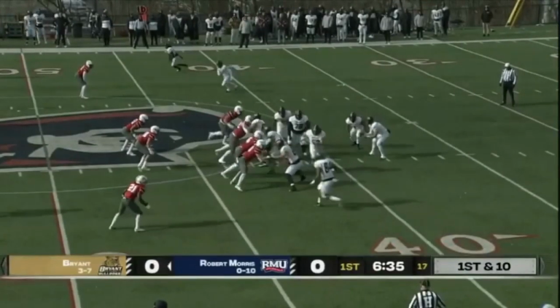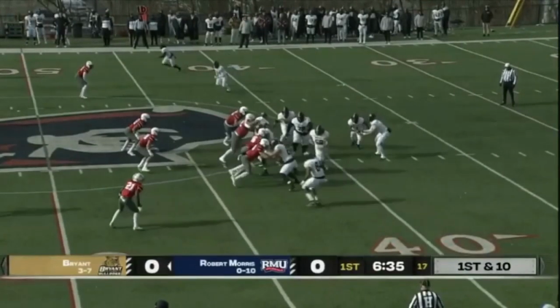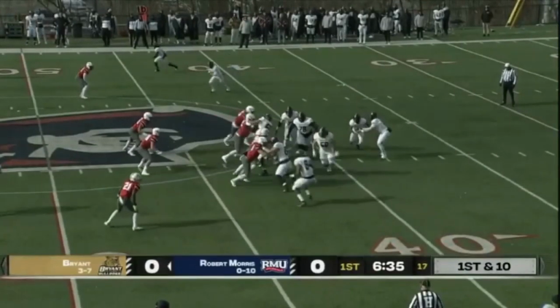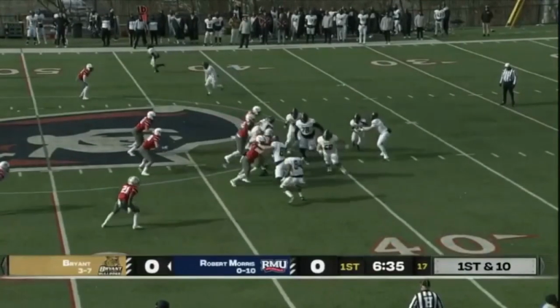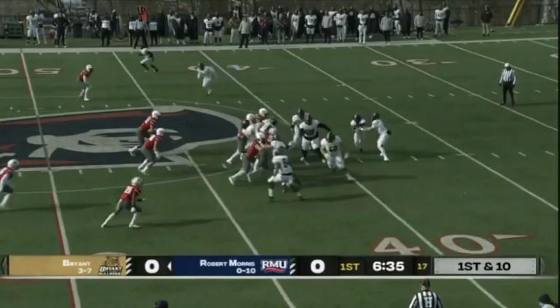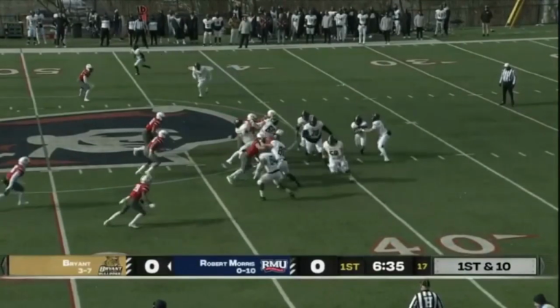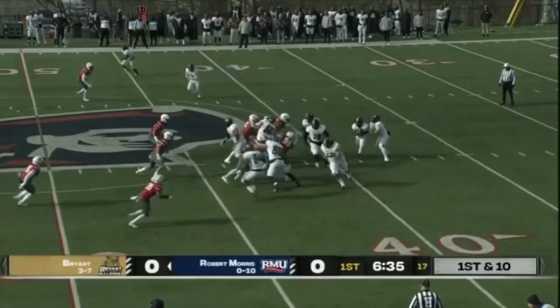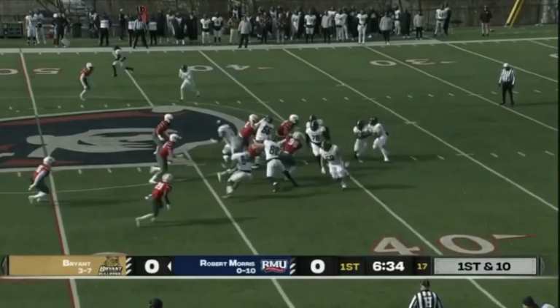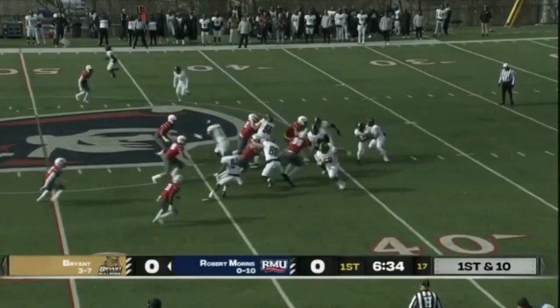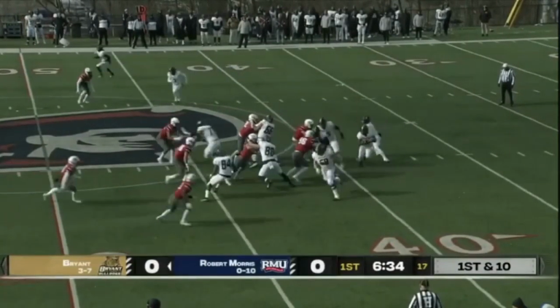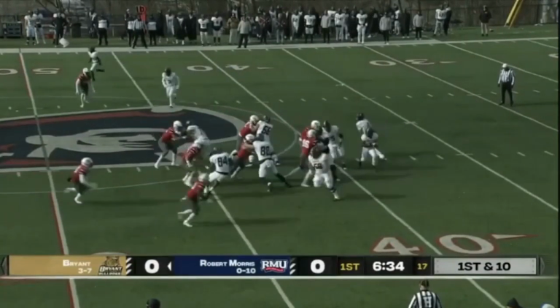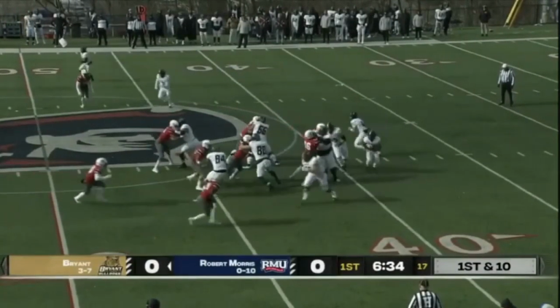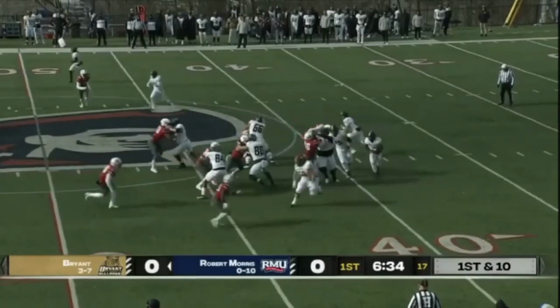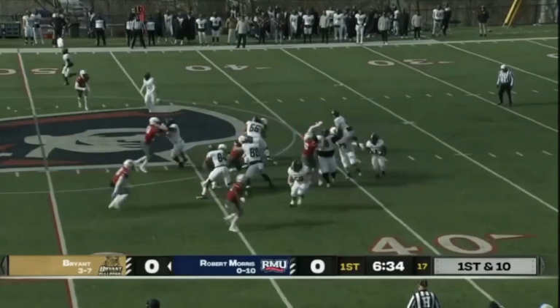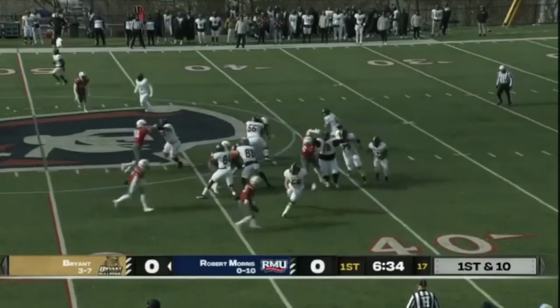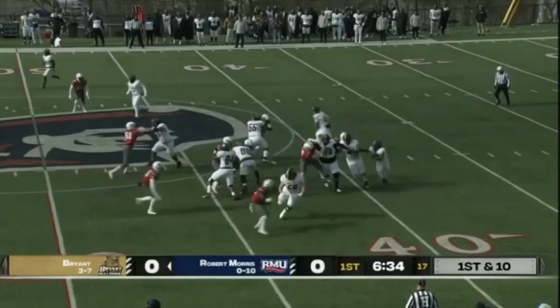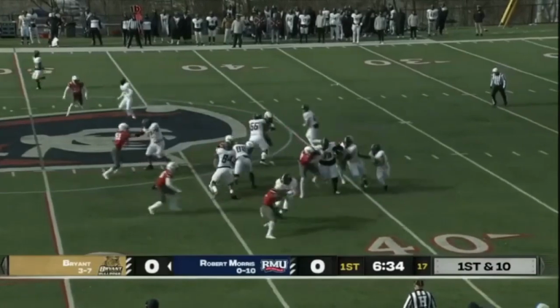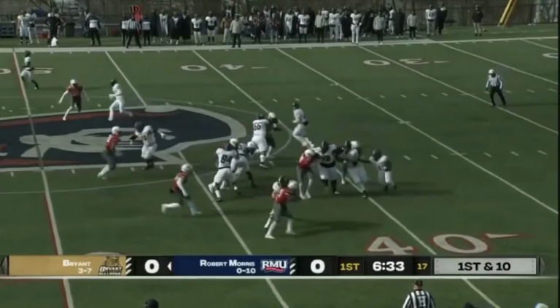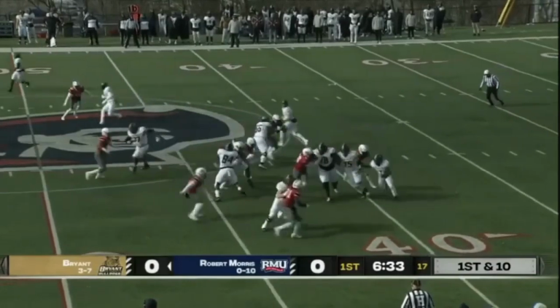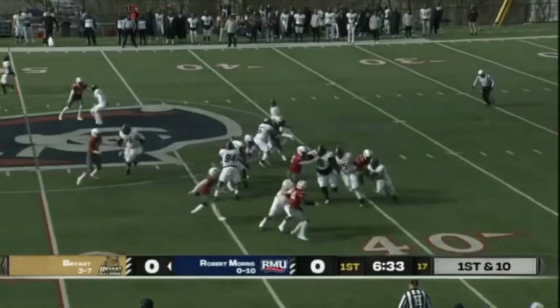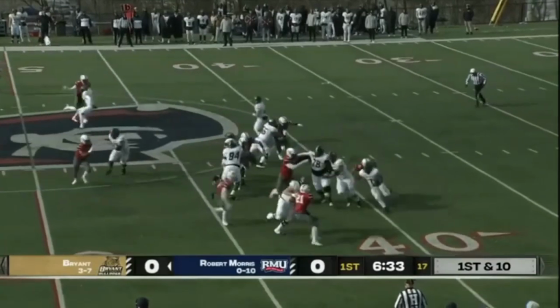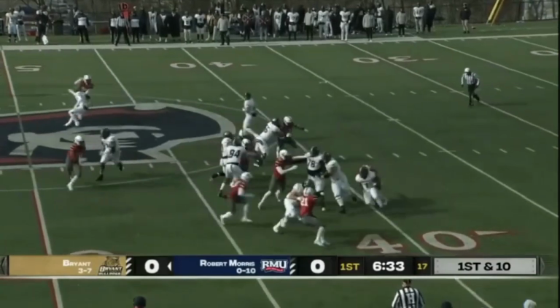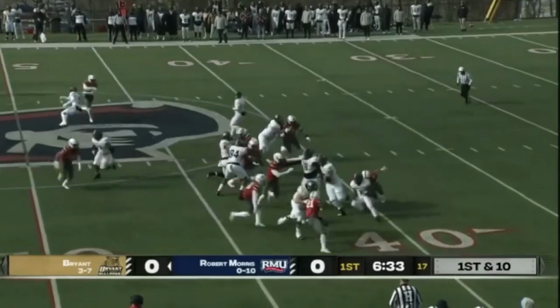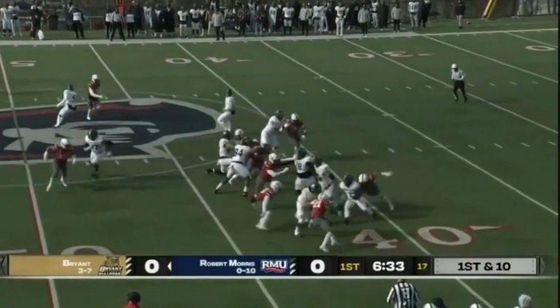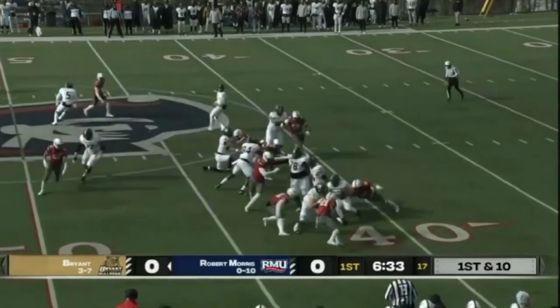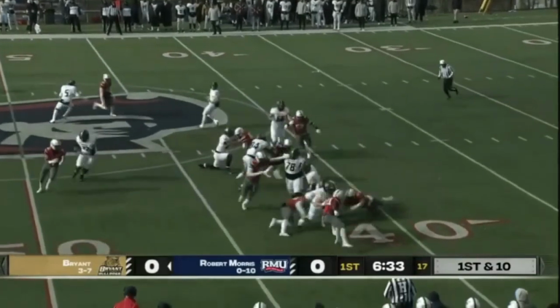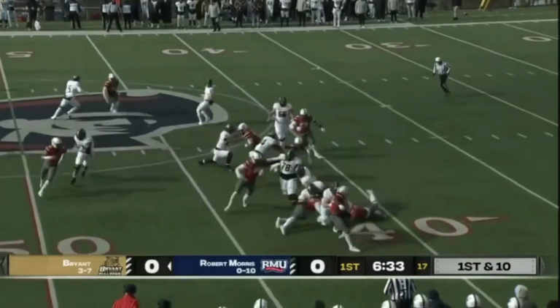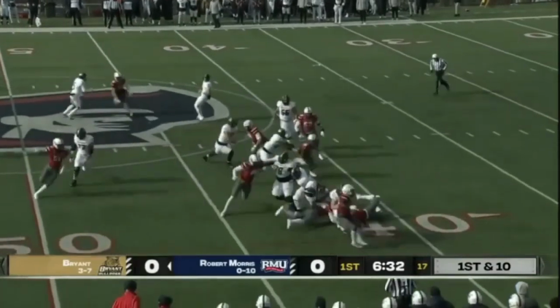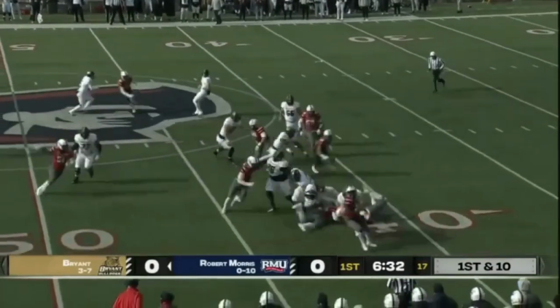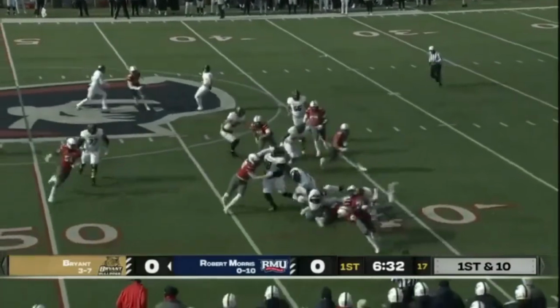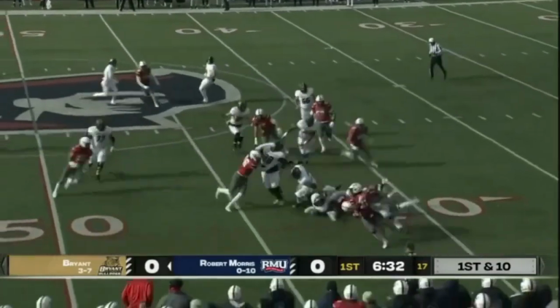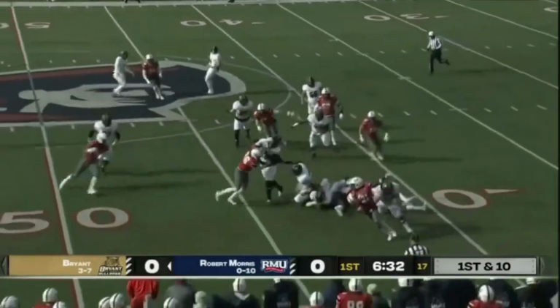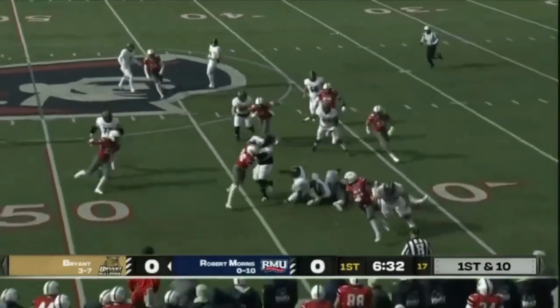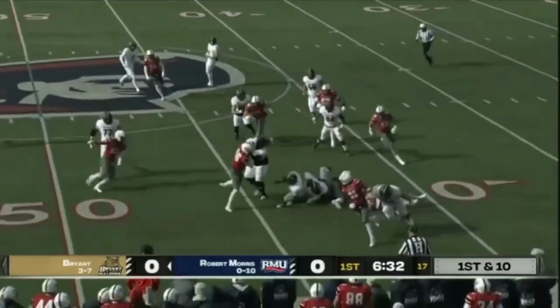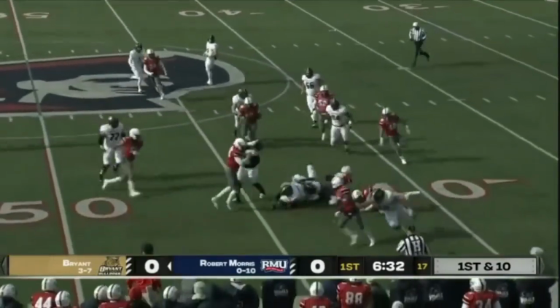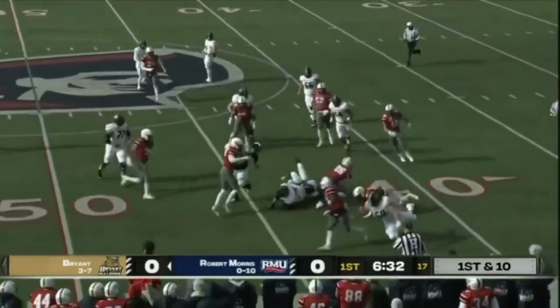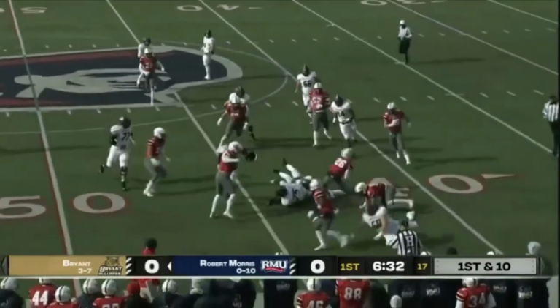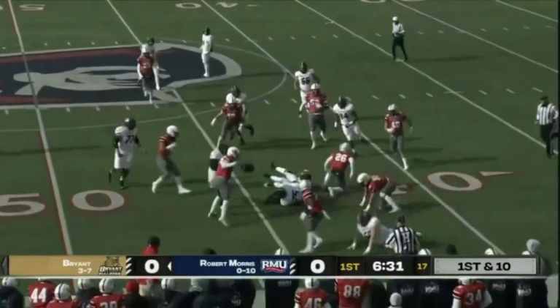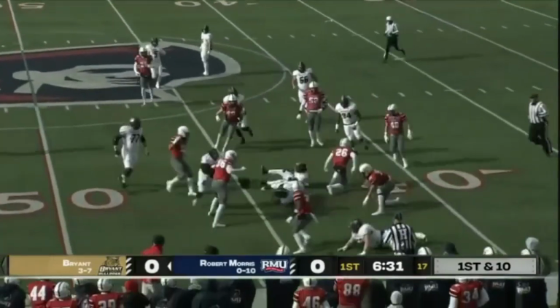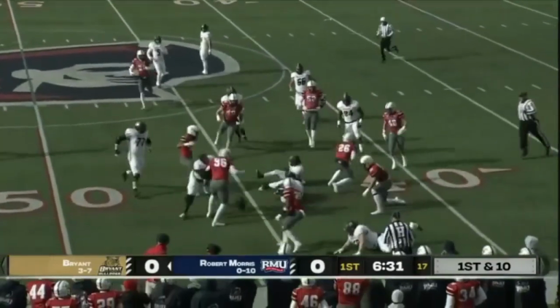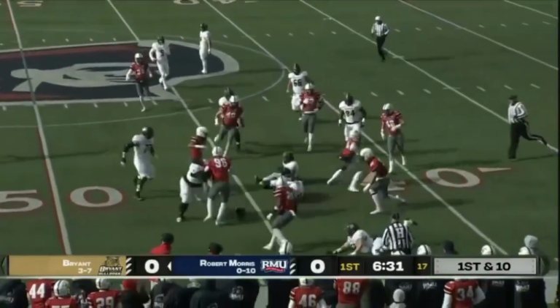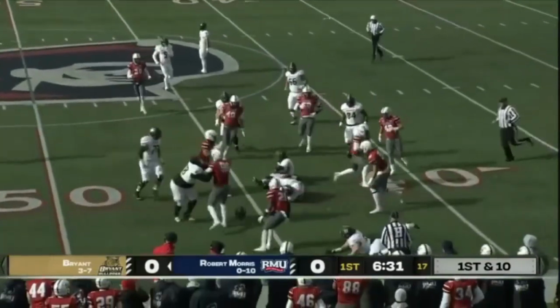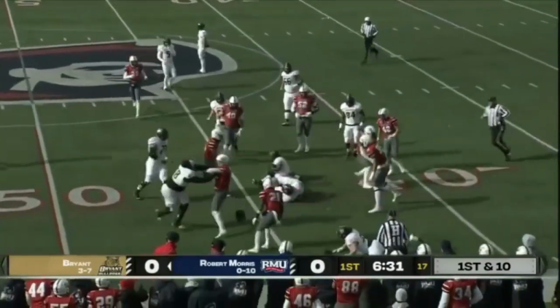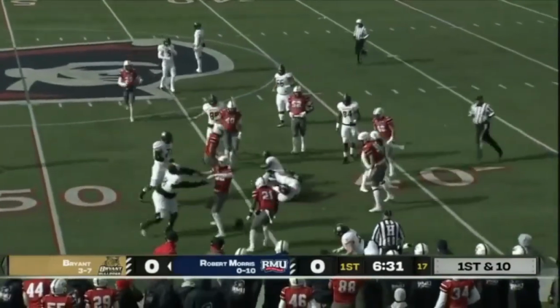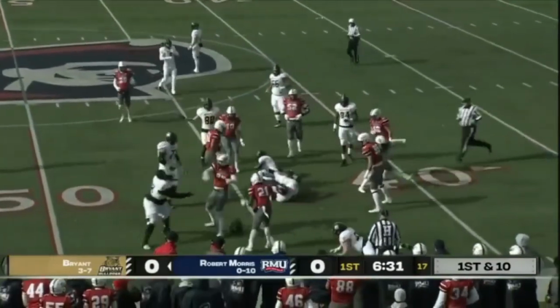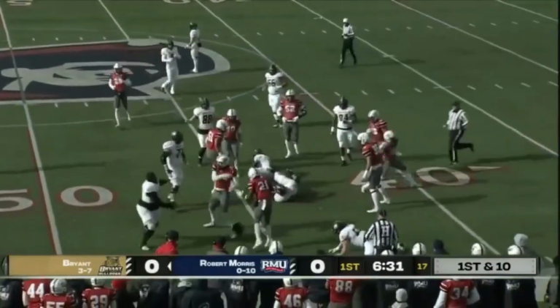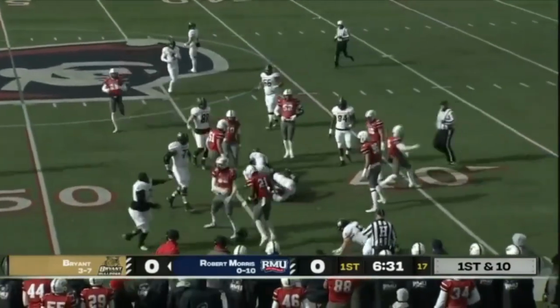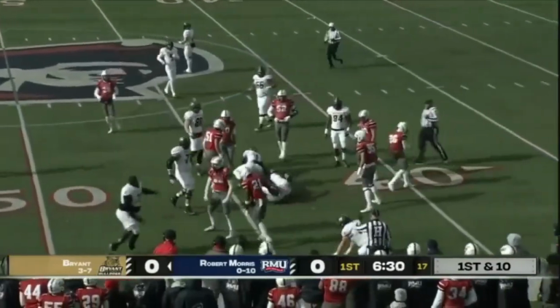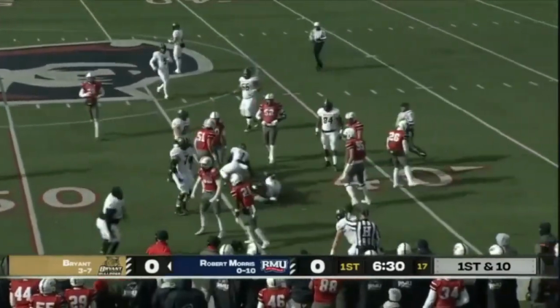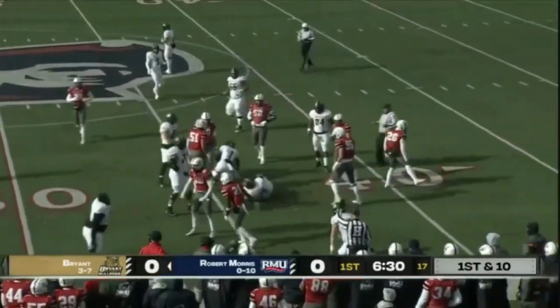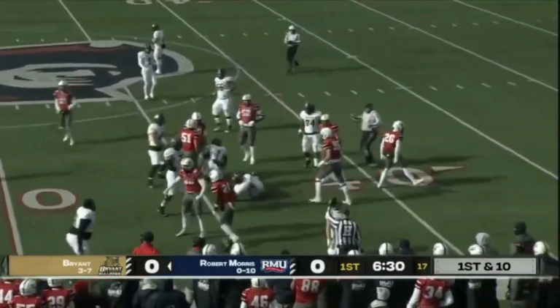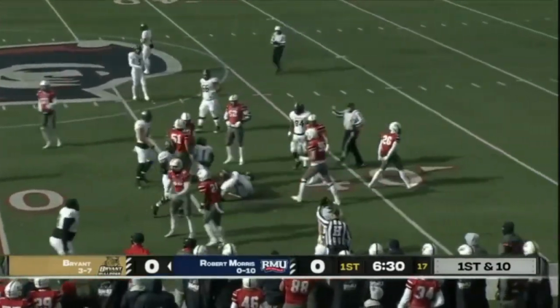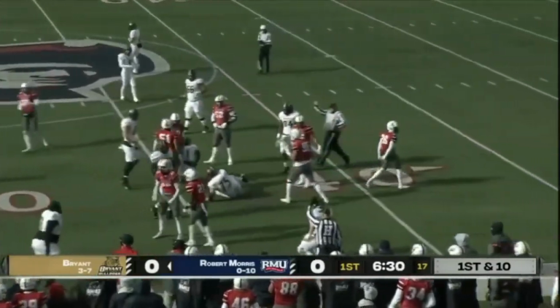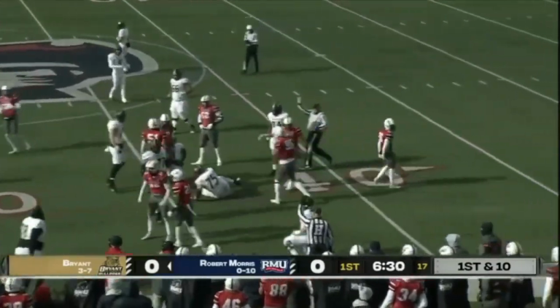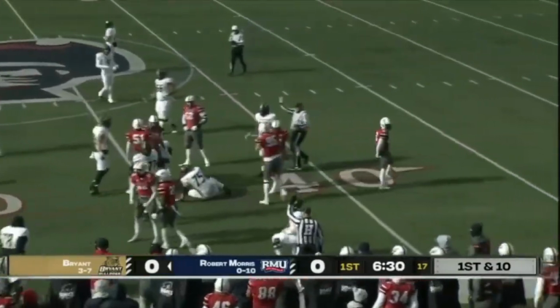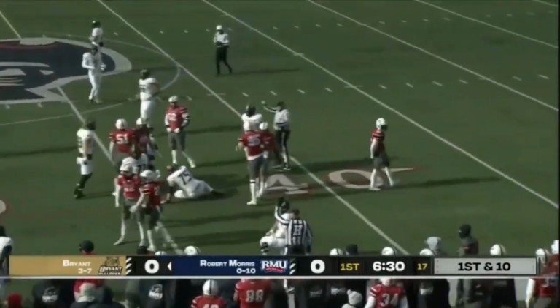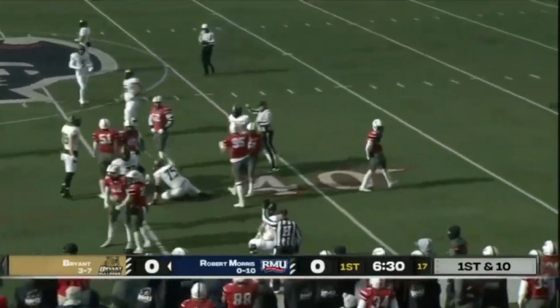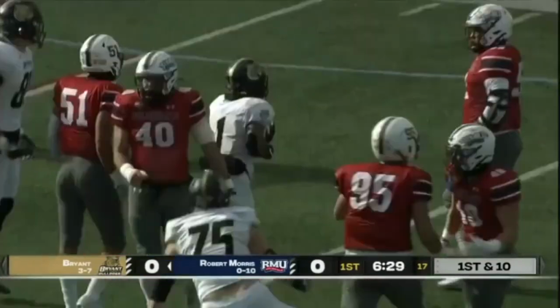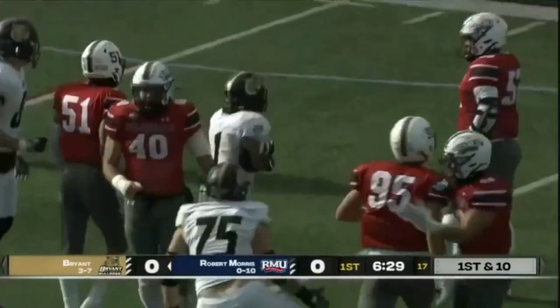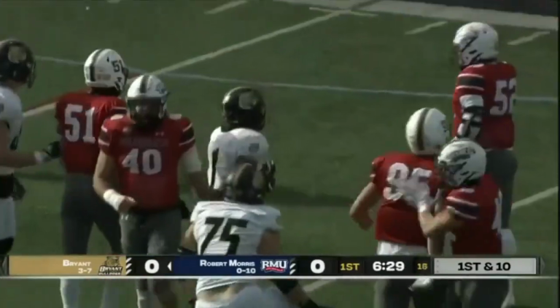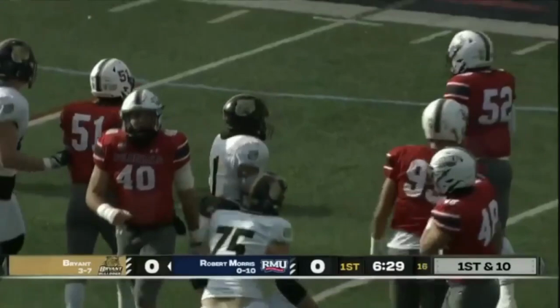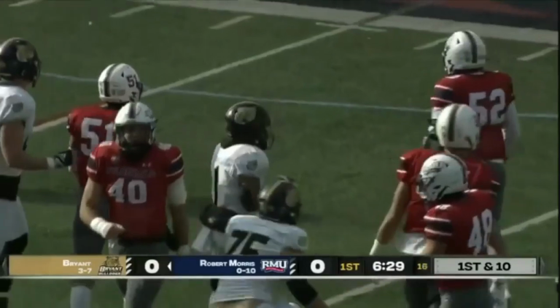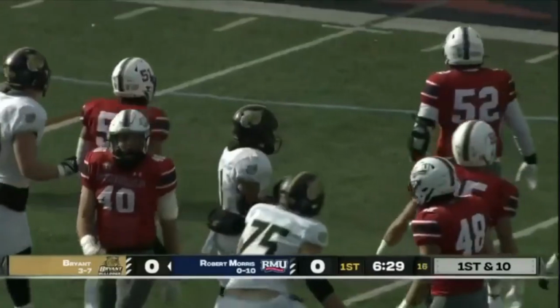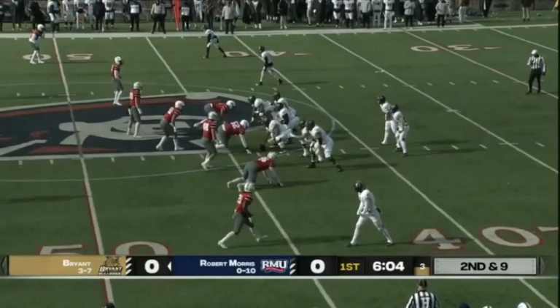Bulldogs motion to a heavy set on the left side of the formation with three offensive linemen pulling to the left hand side. Colonials are not fooled.